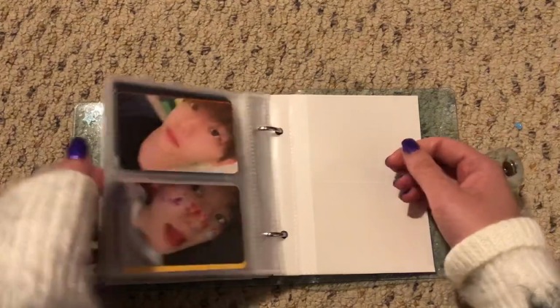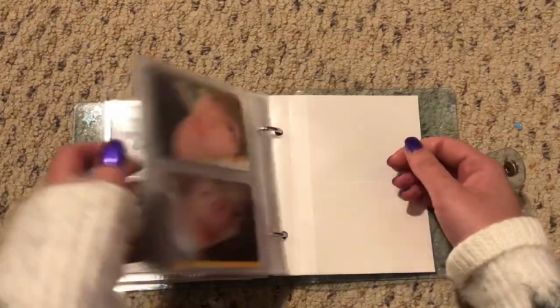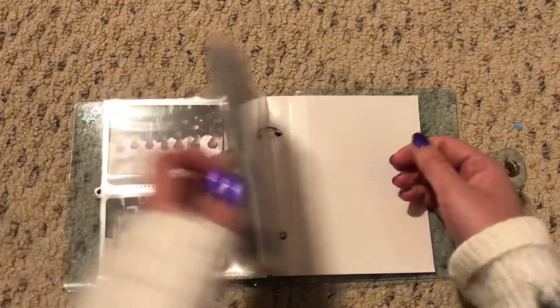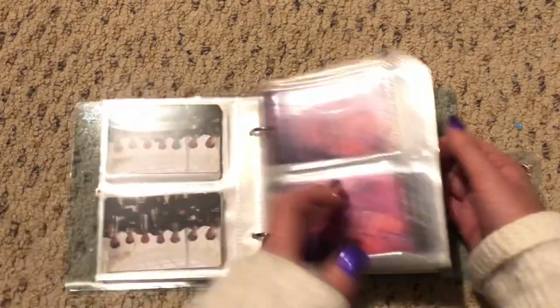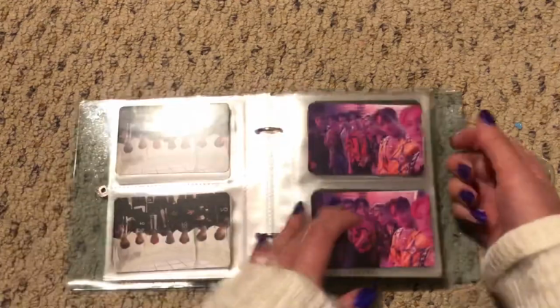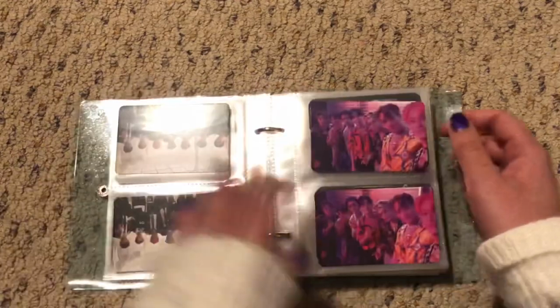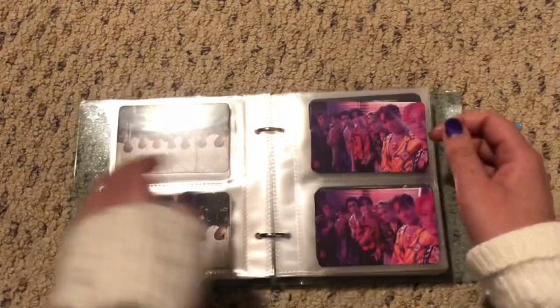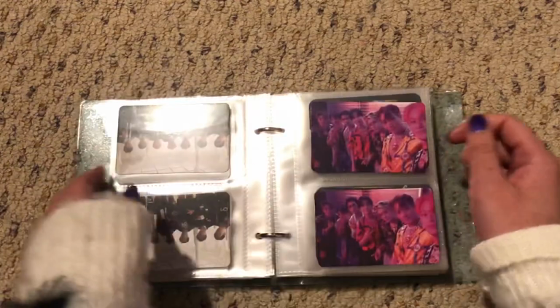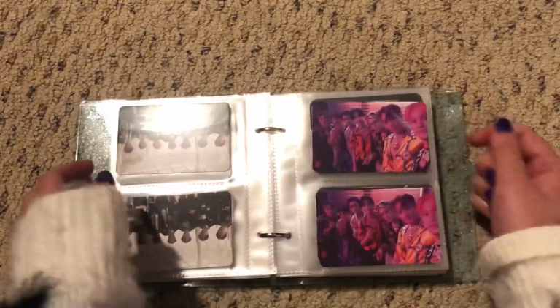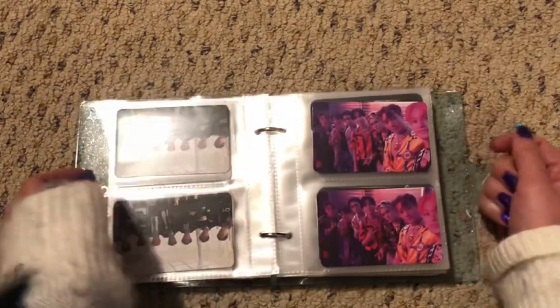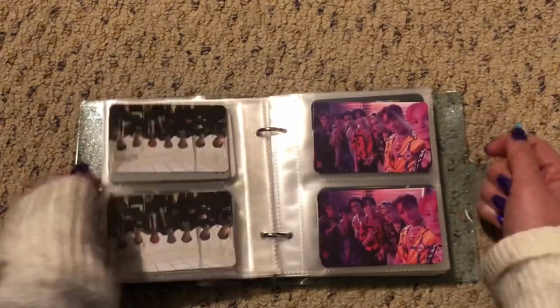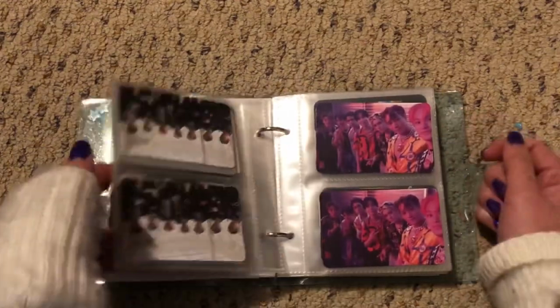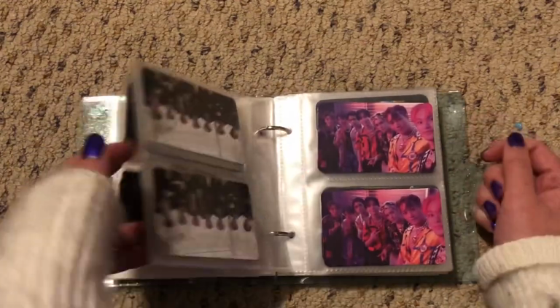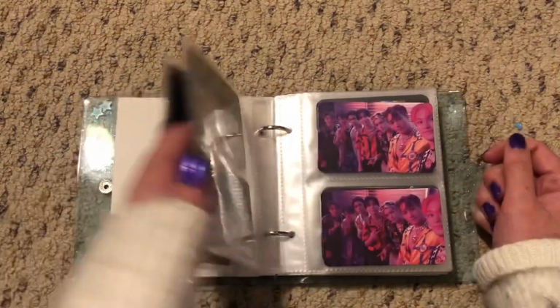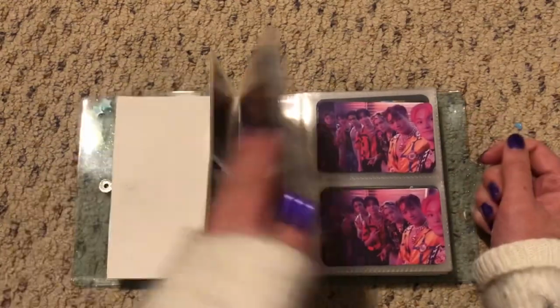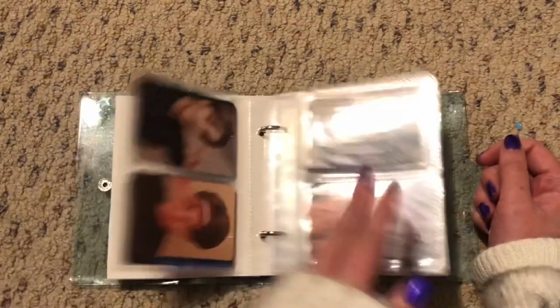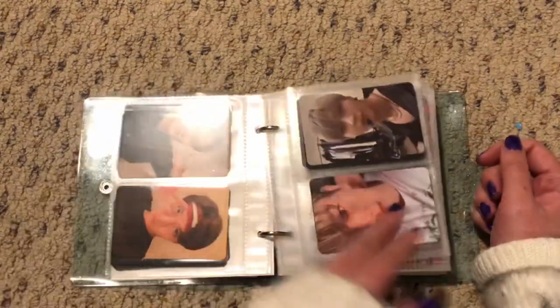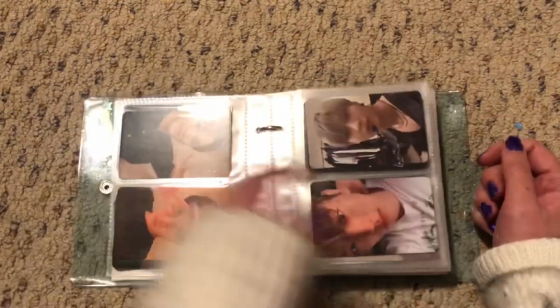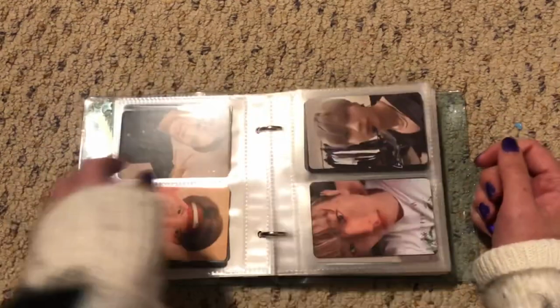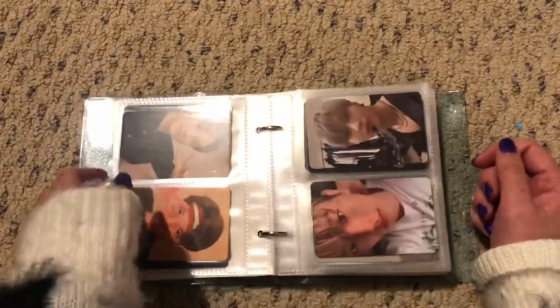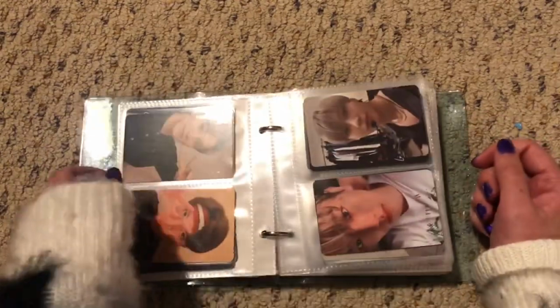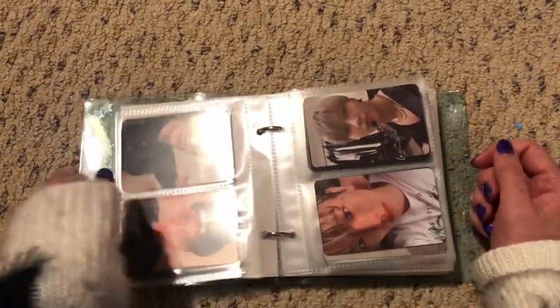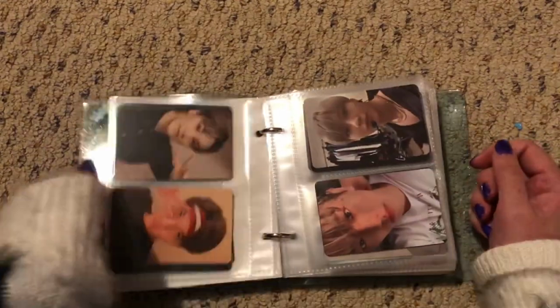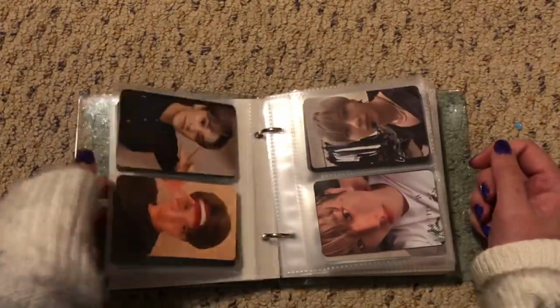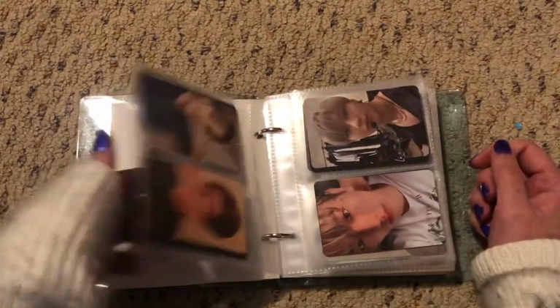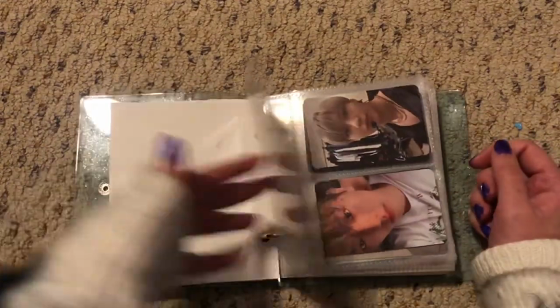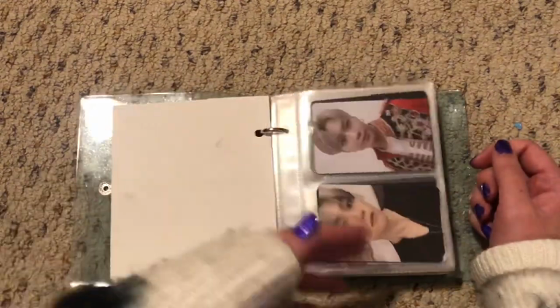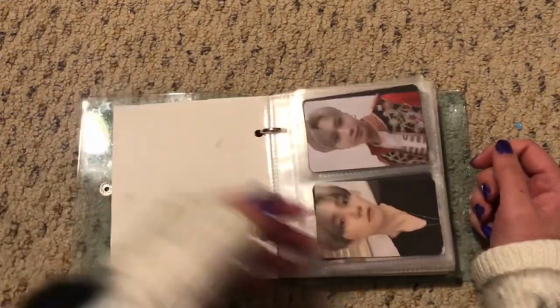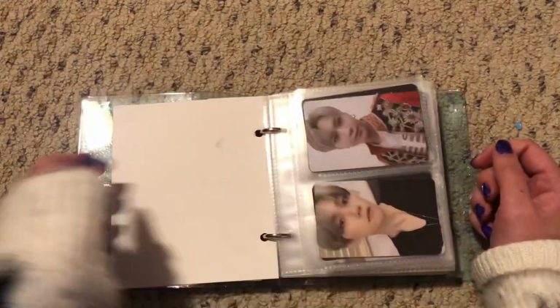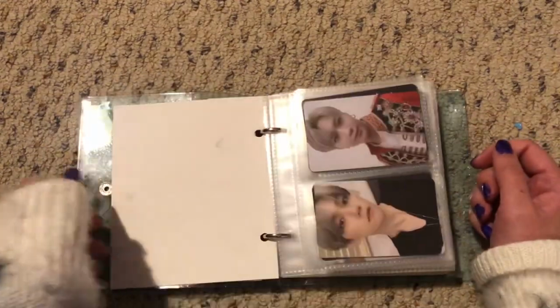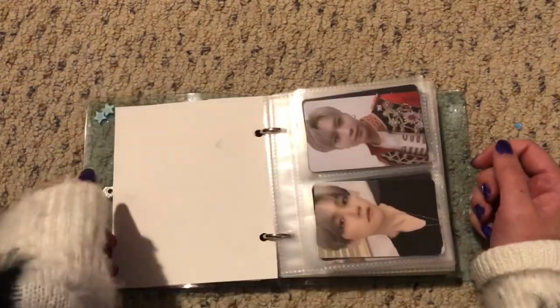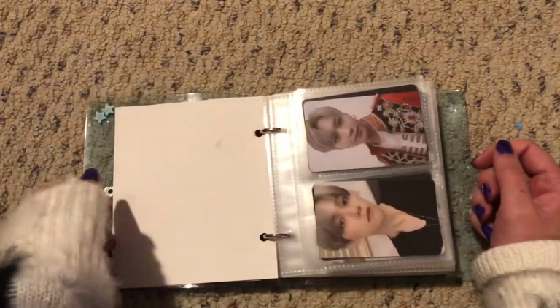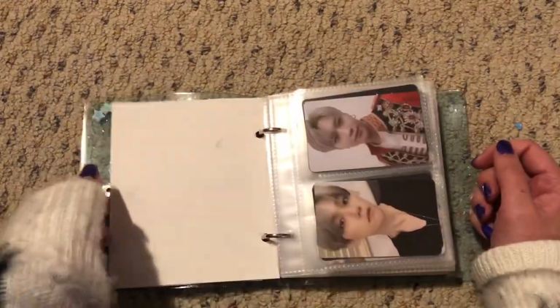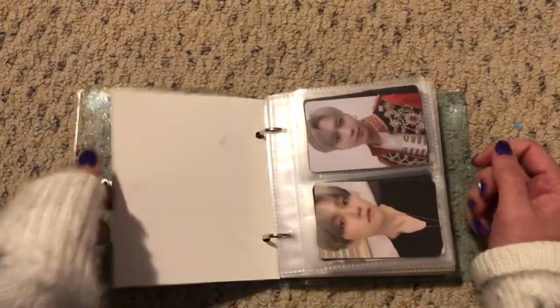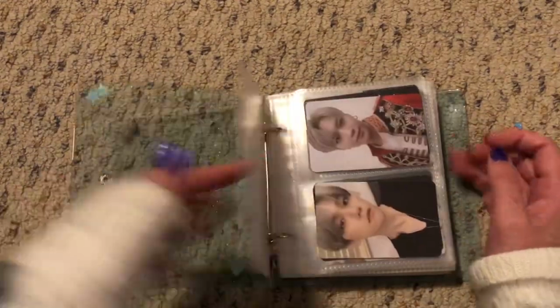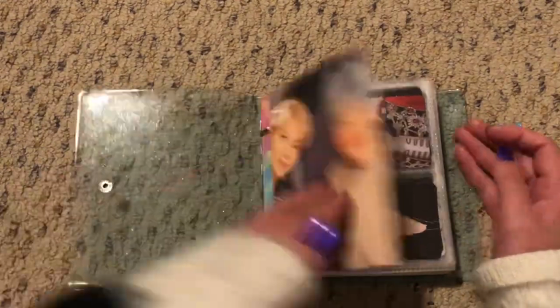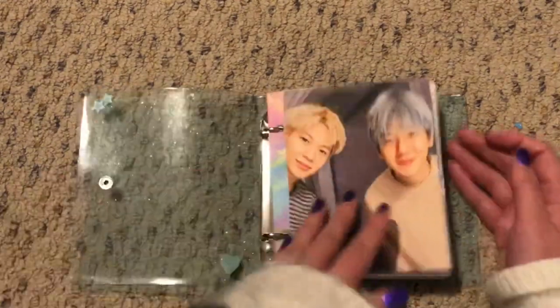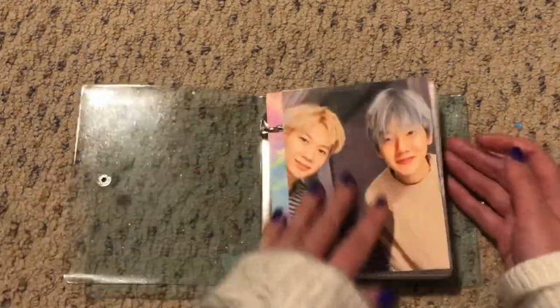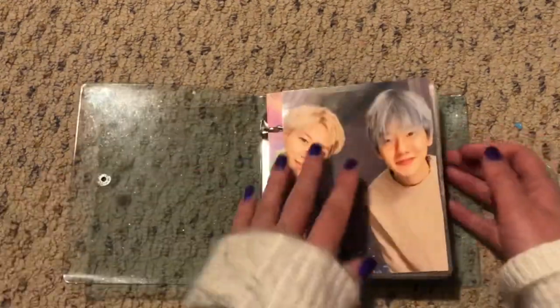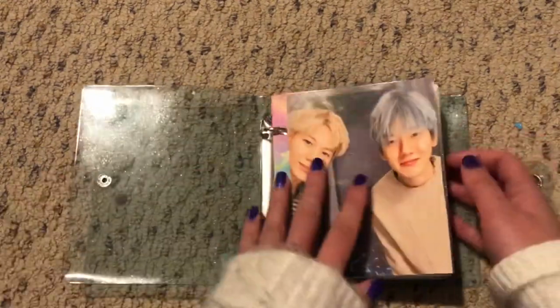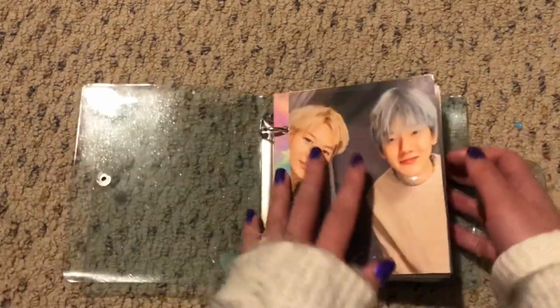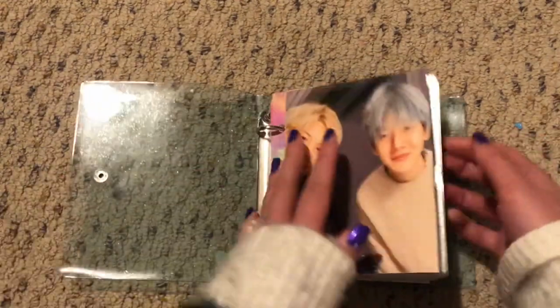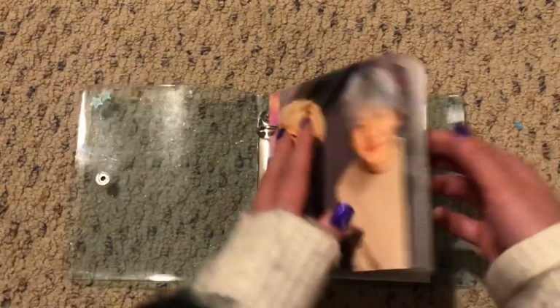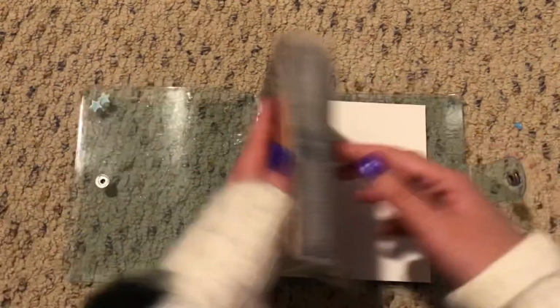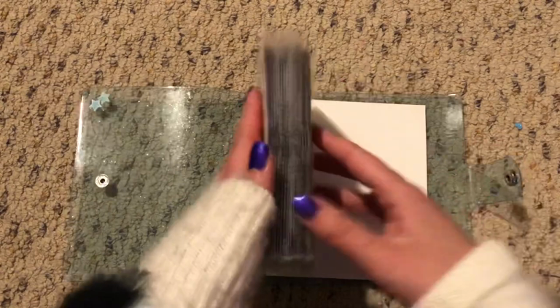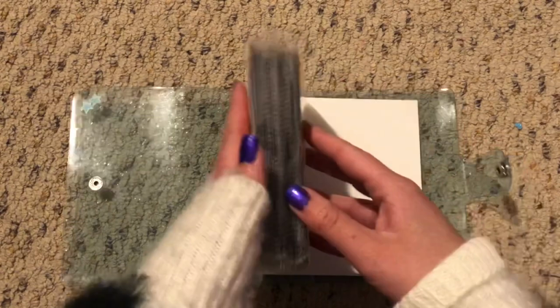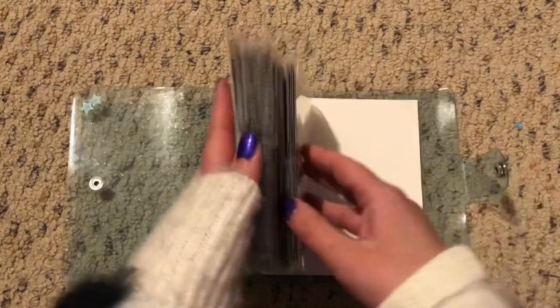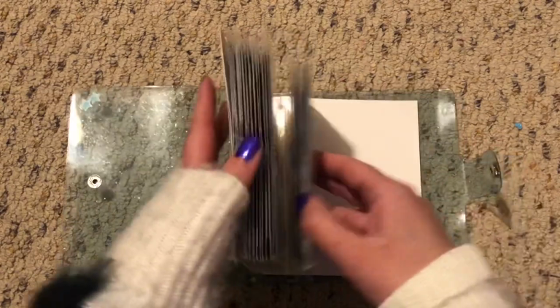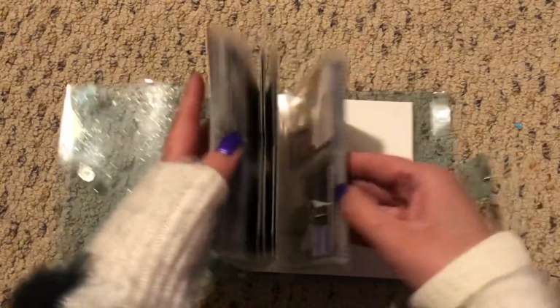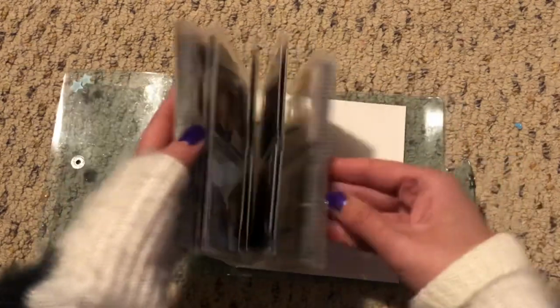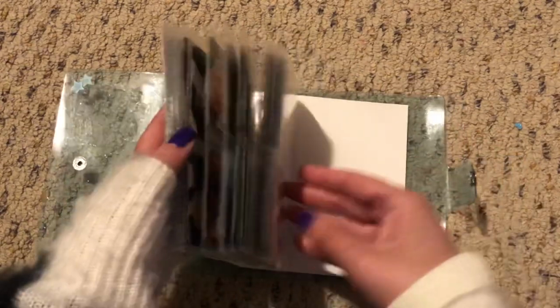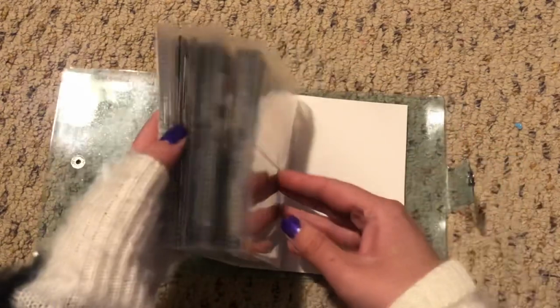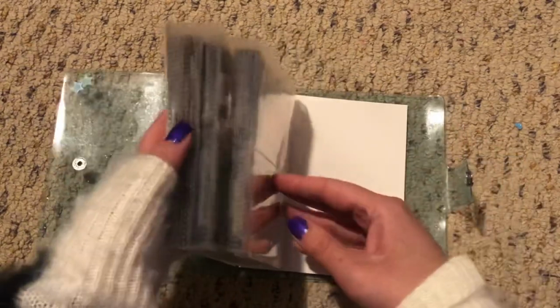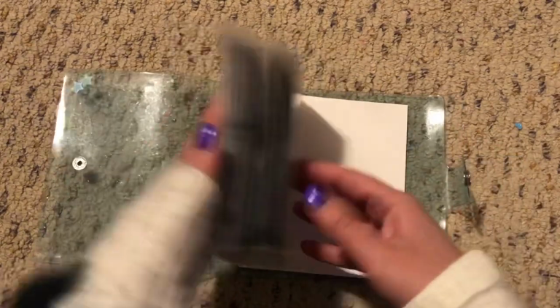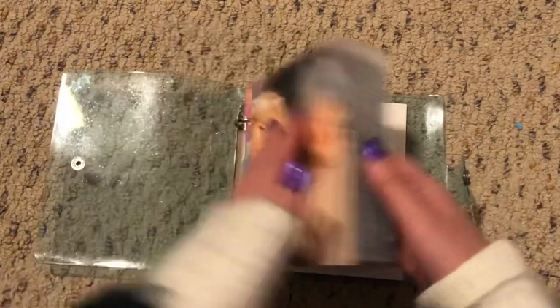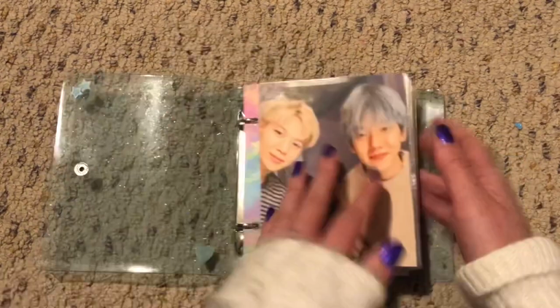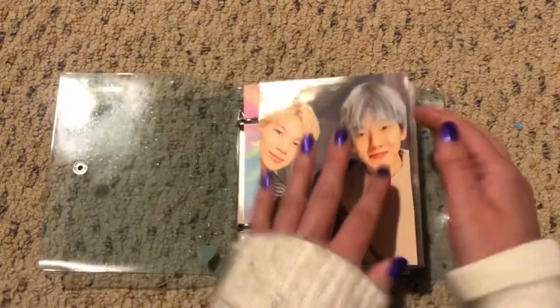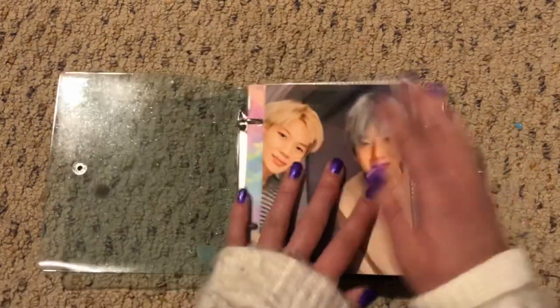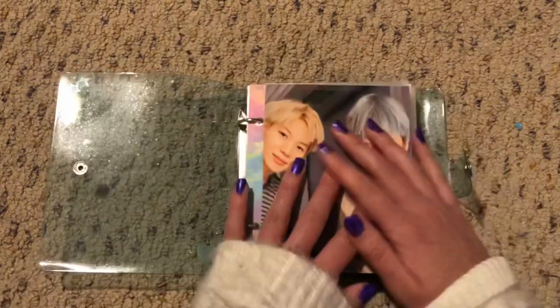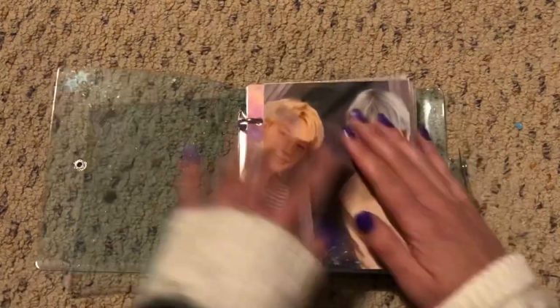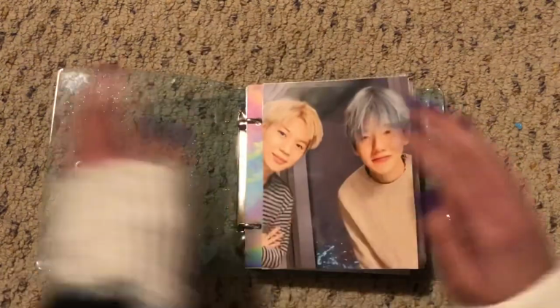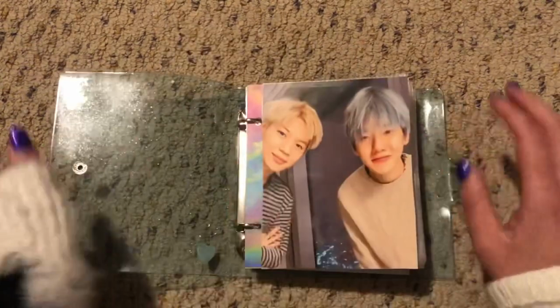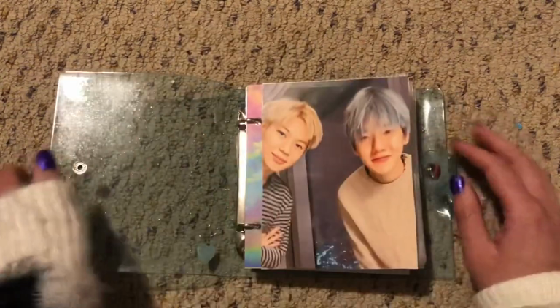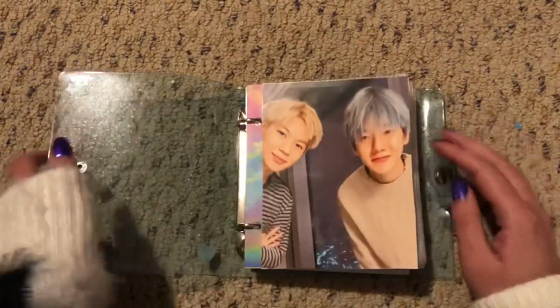So that is everything for that one. As you can tell, this one's really thick. I'm running out of pages already and I just got this today.